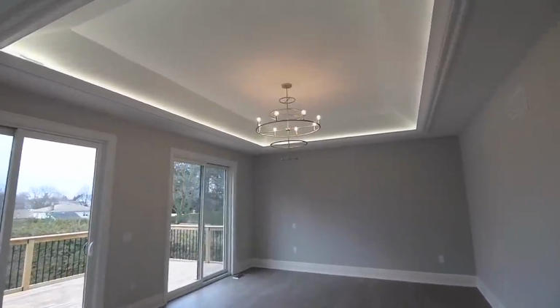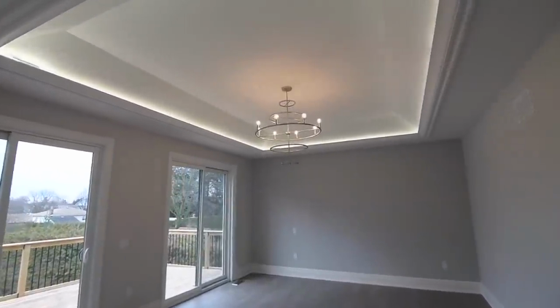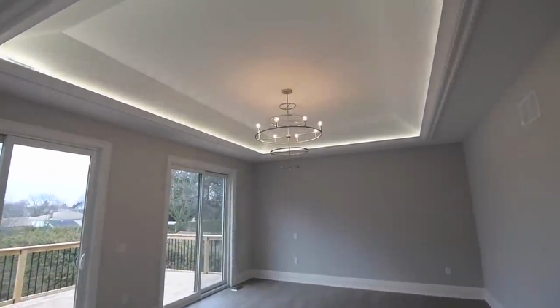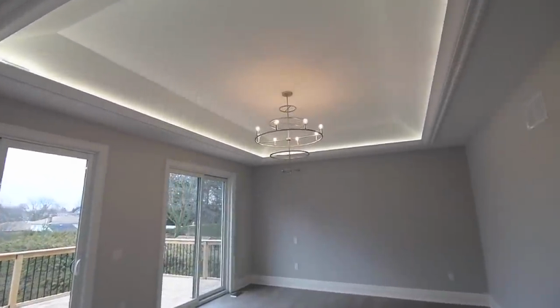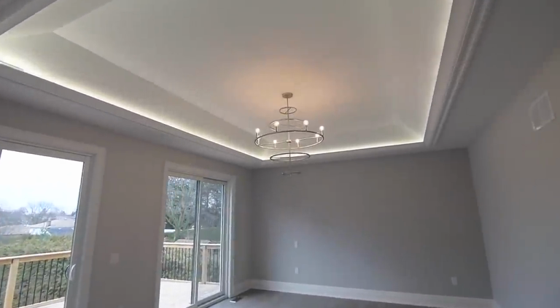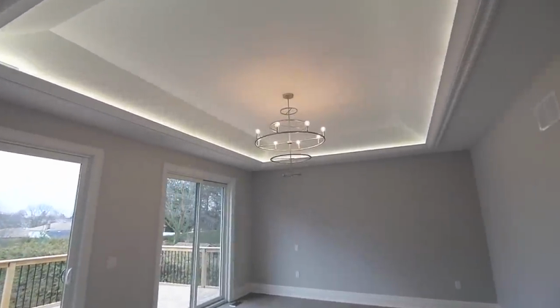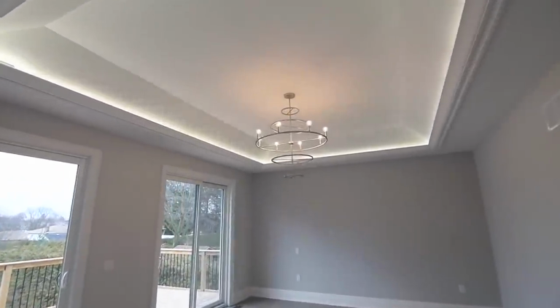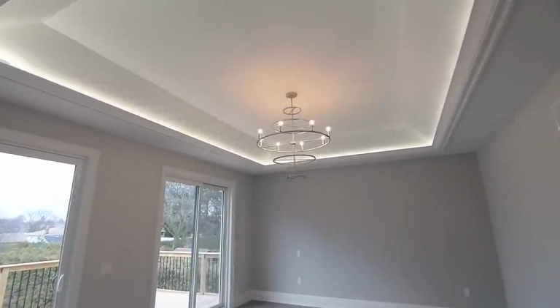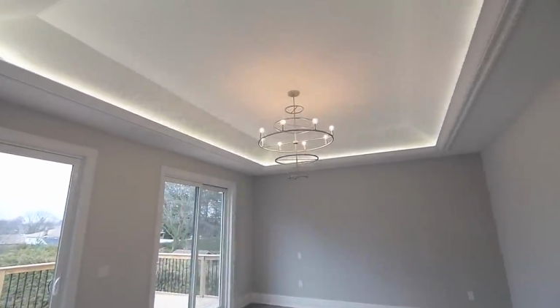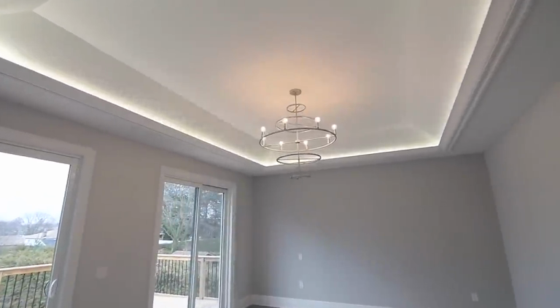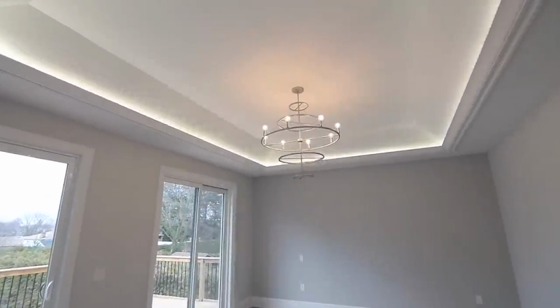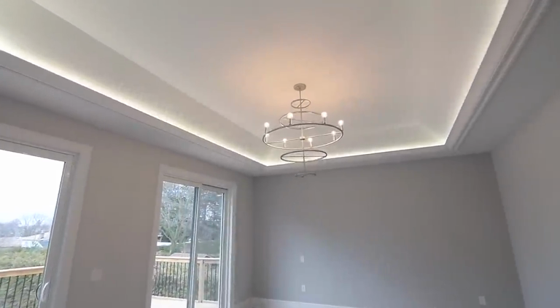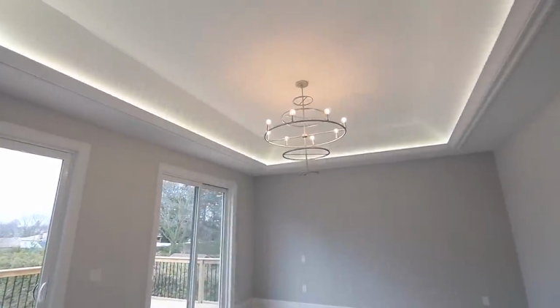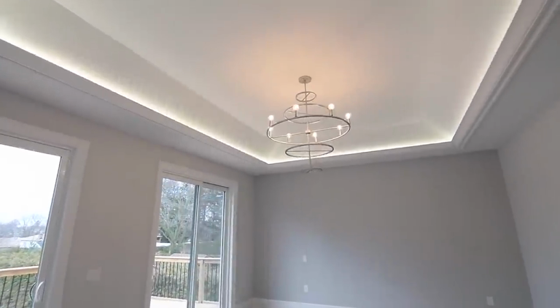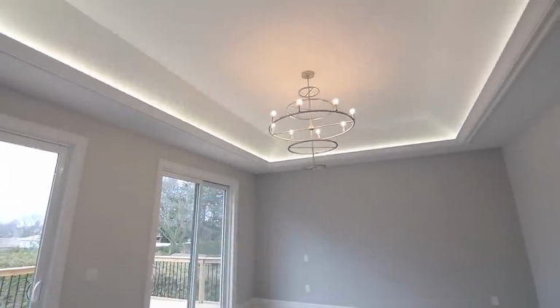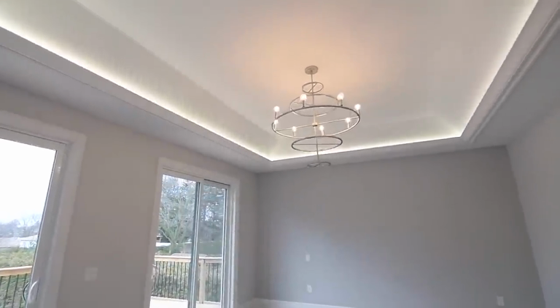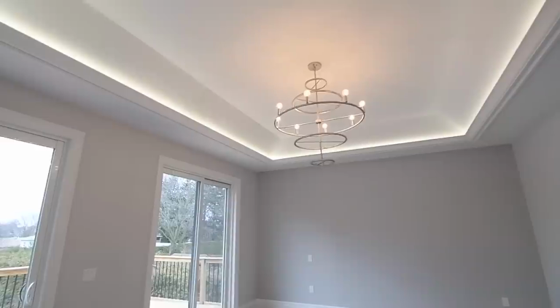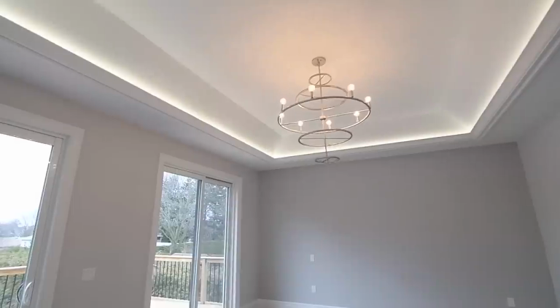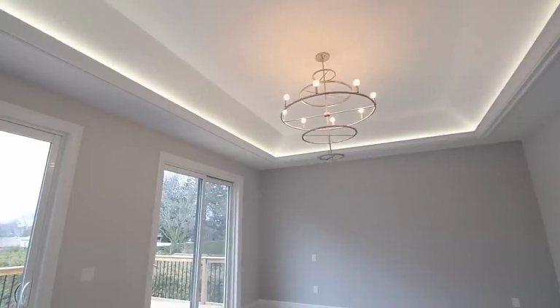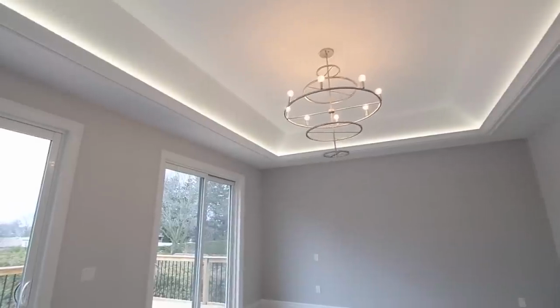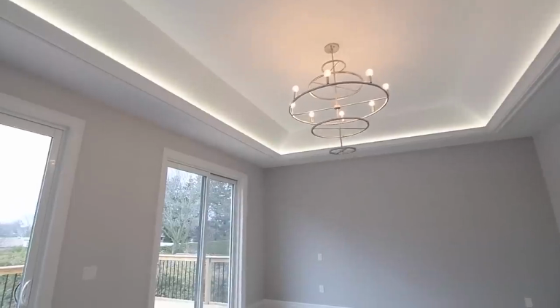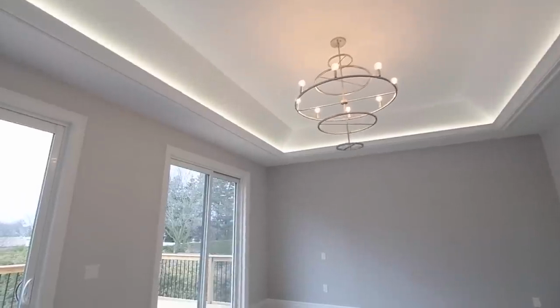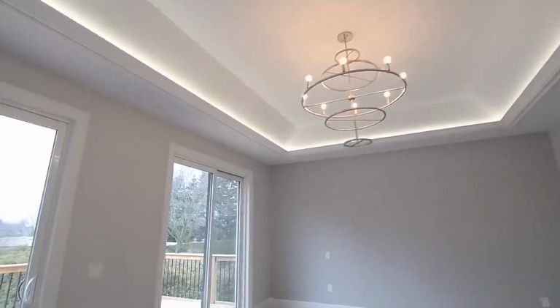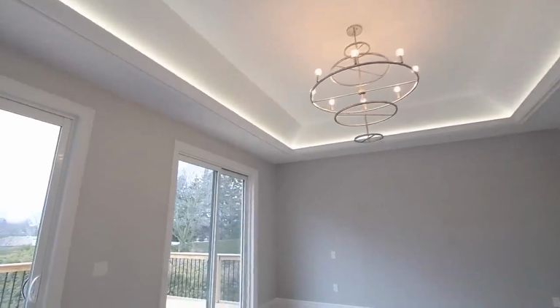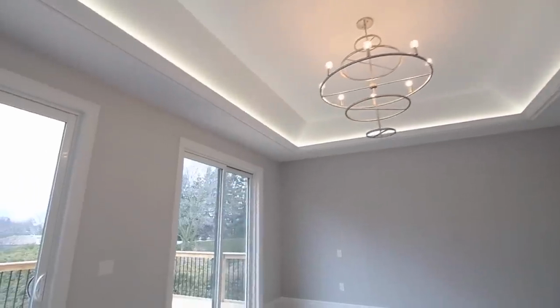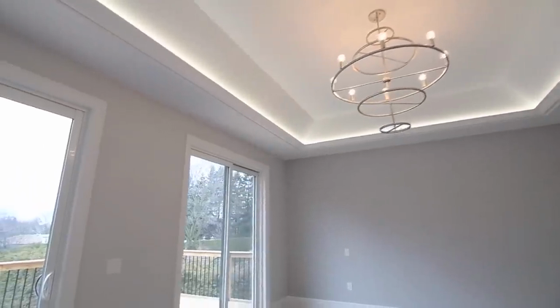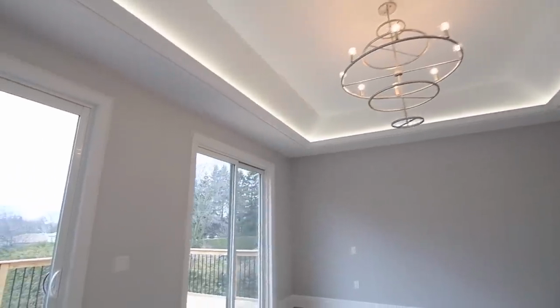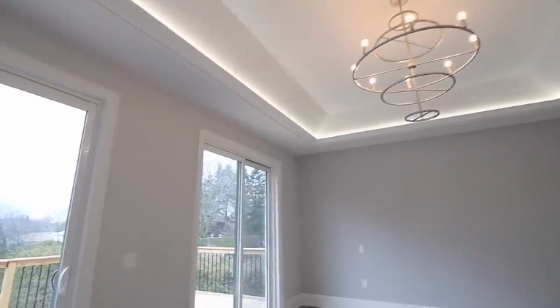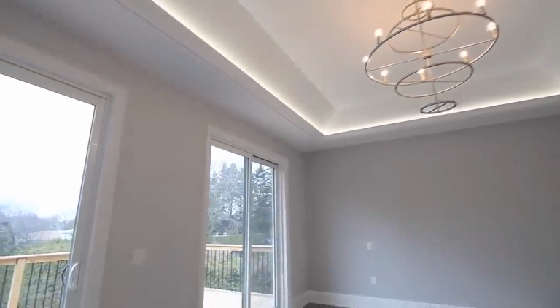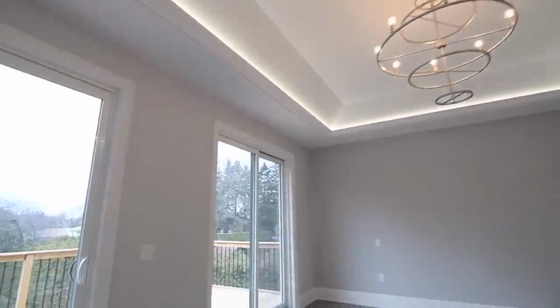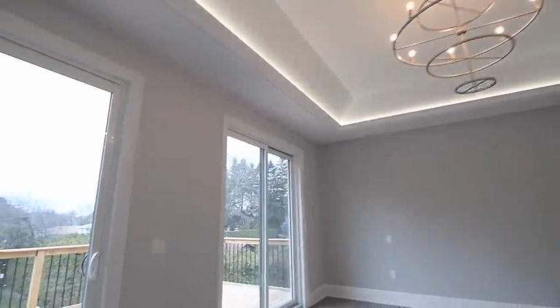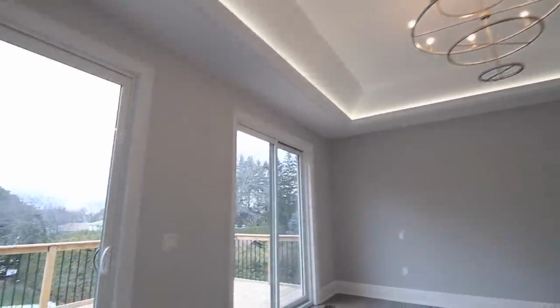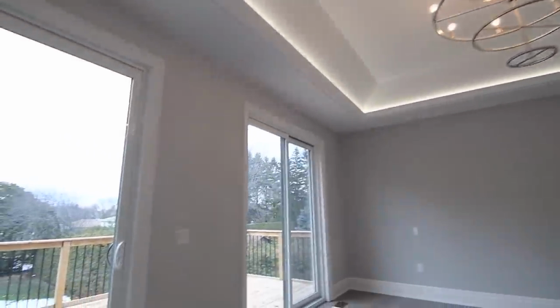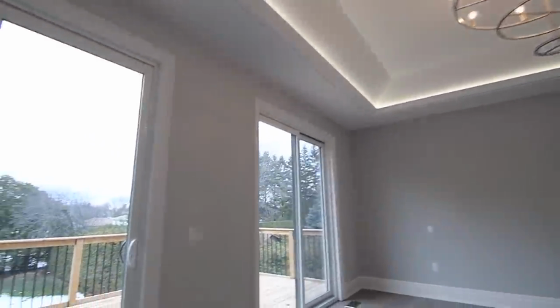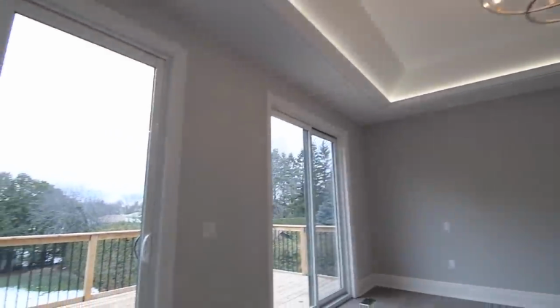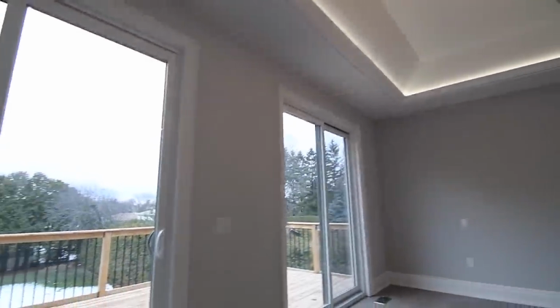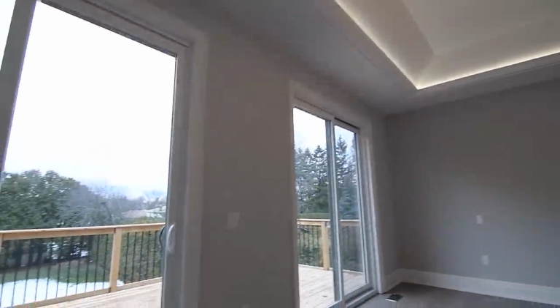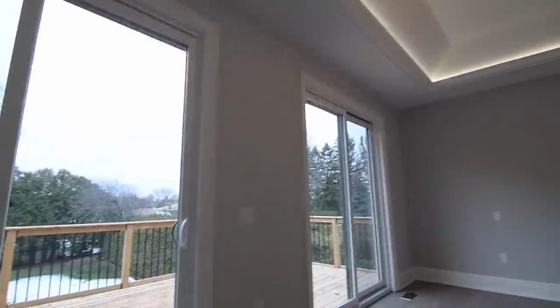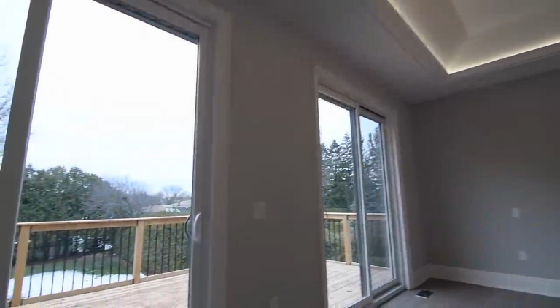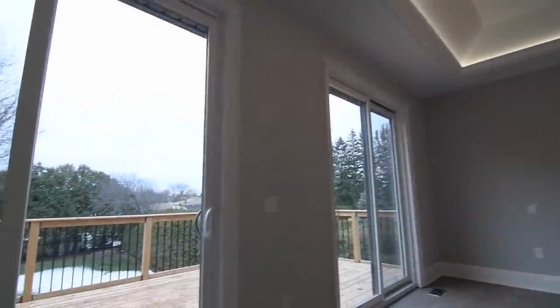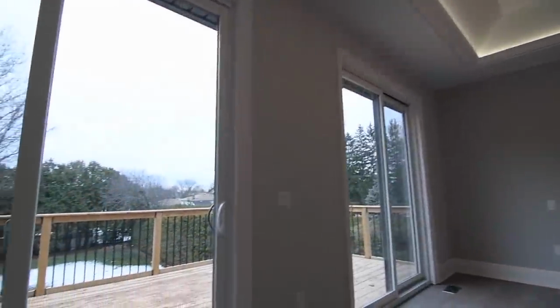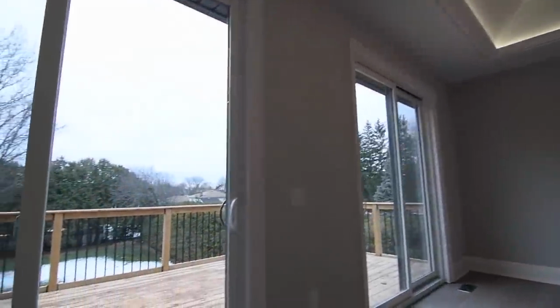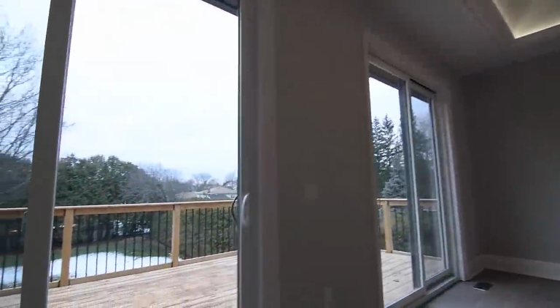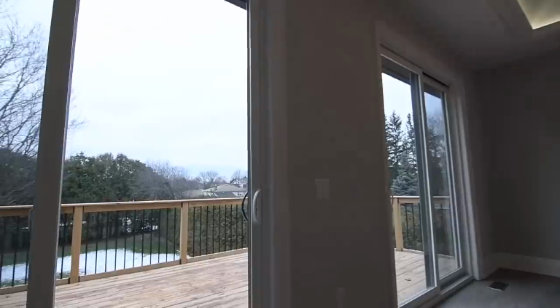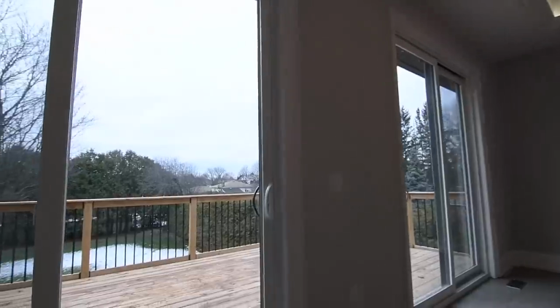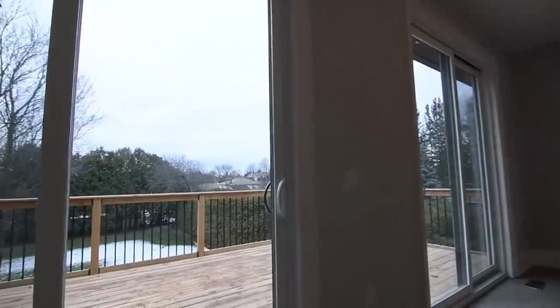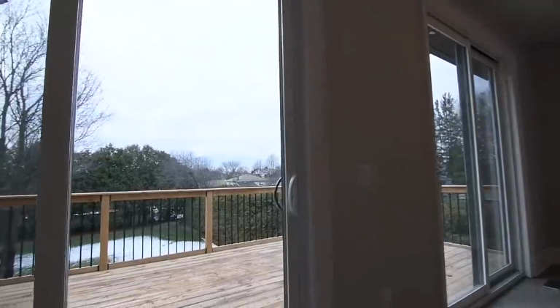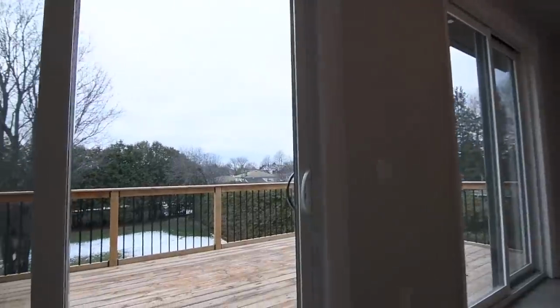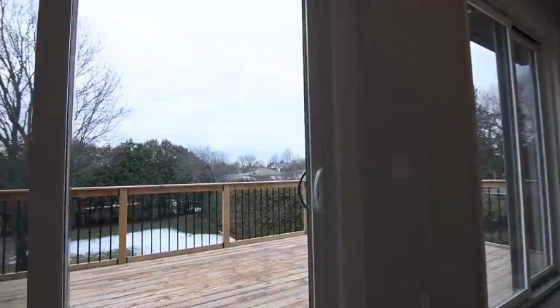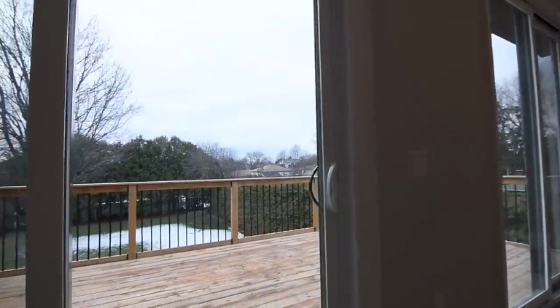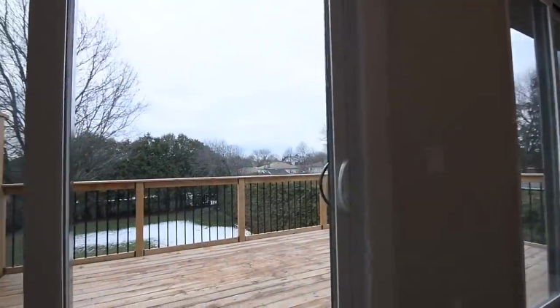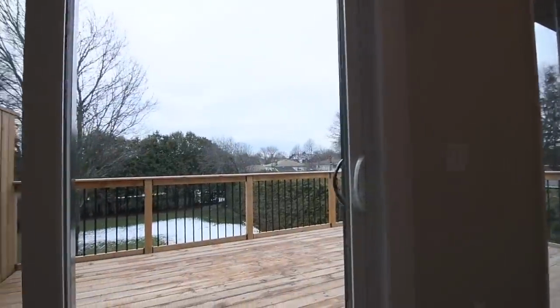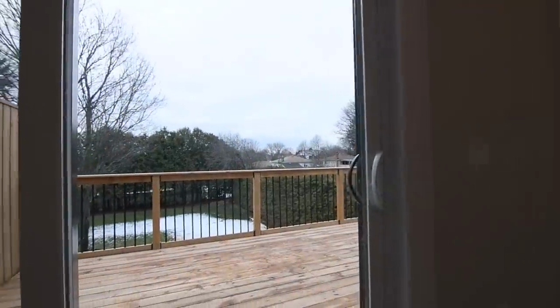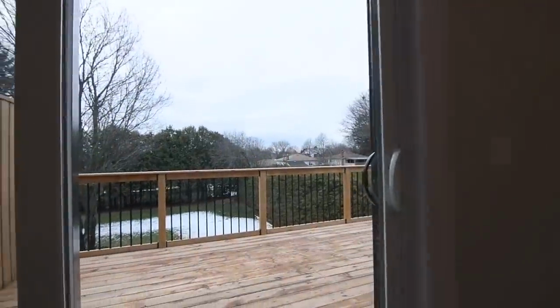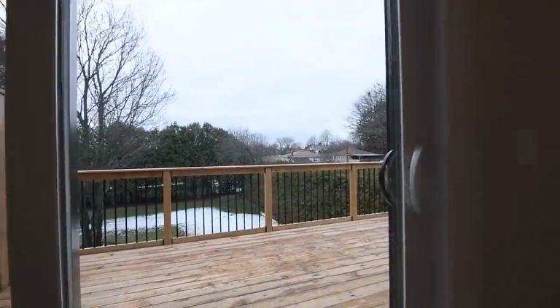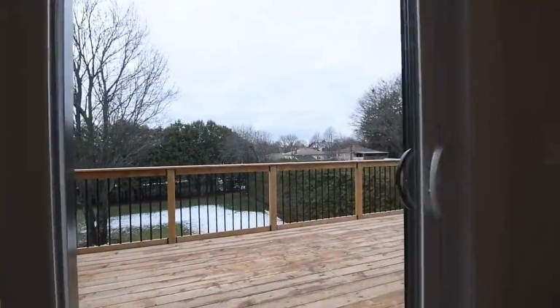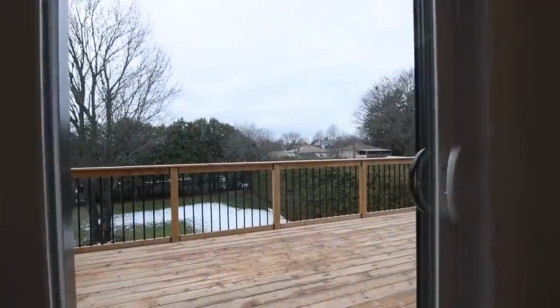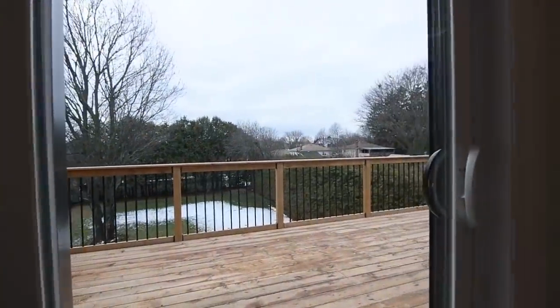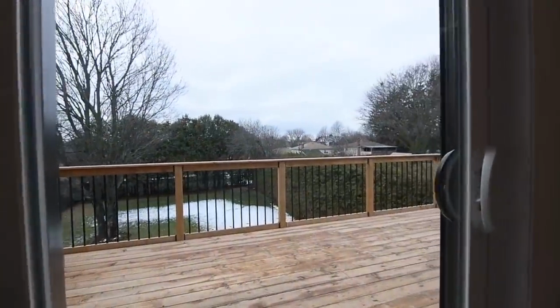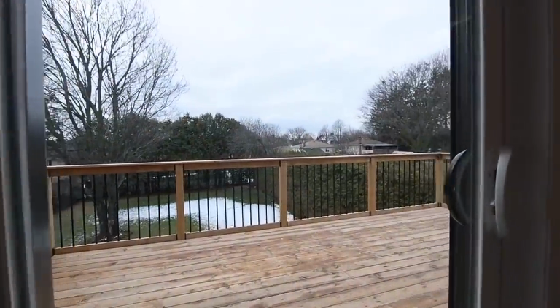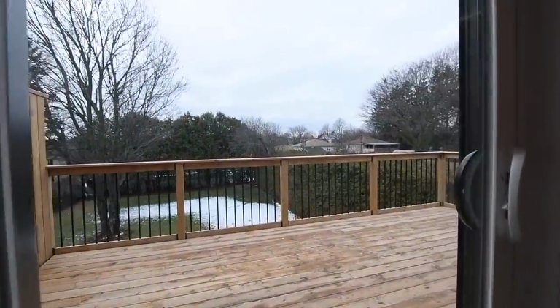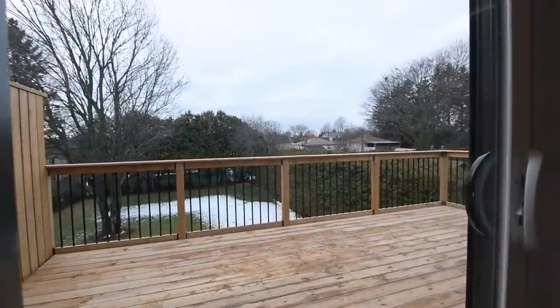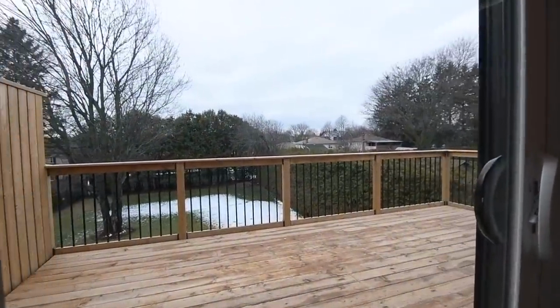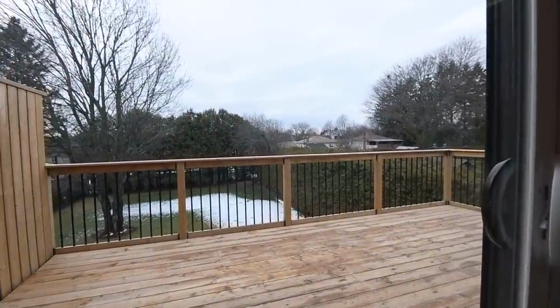The primary bedroom has recessed accent lighting, as well as two sliding door walkouts onto a 10 by 20 foot balcony overlooking the backyard.